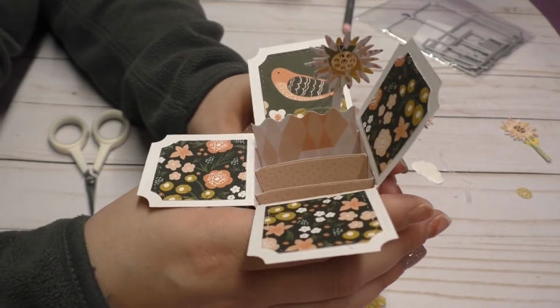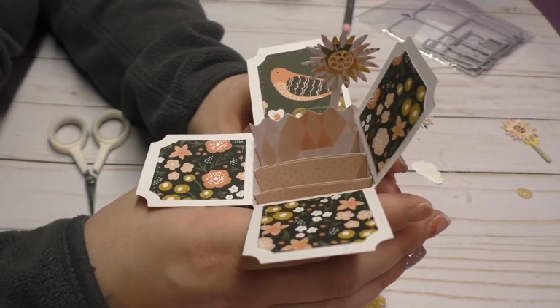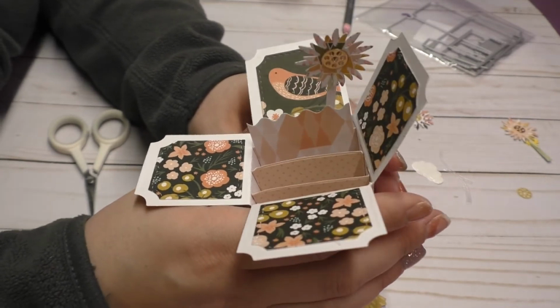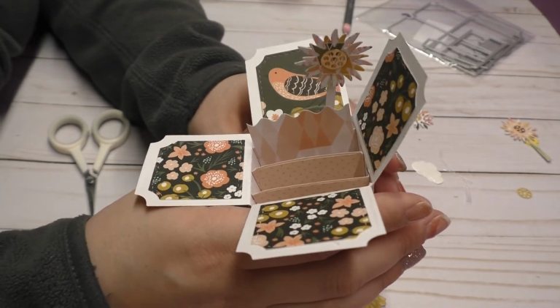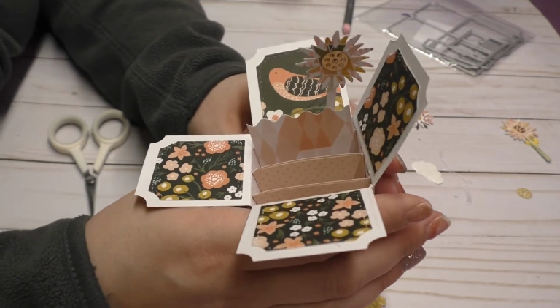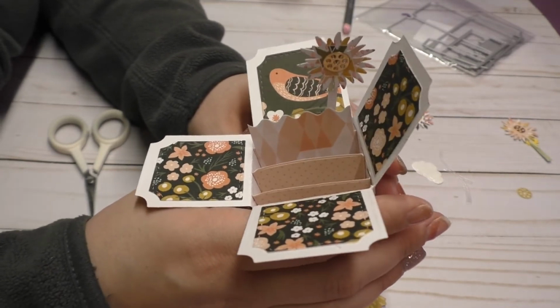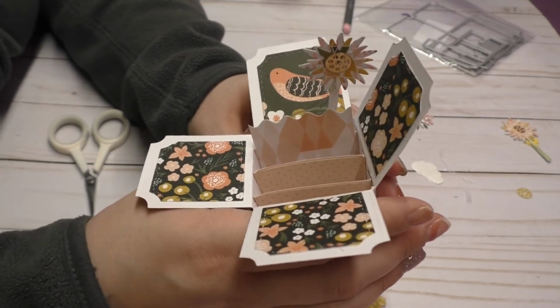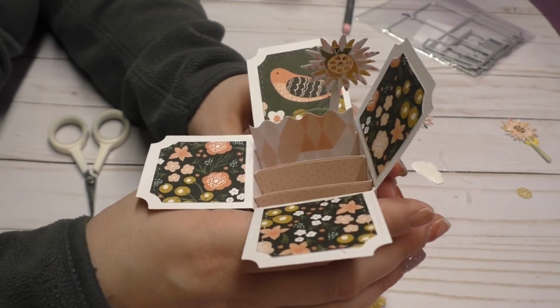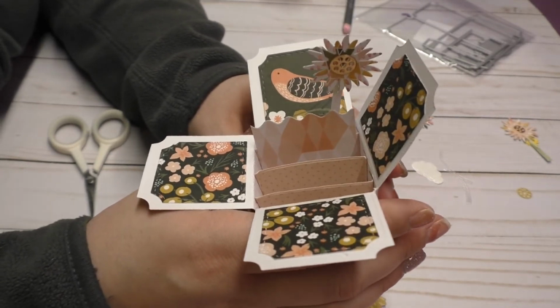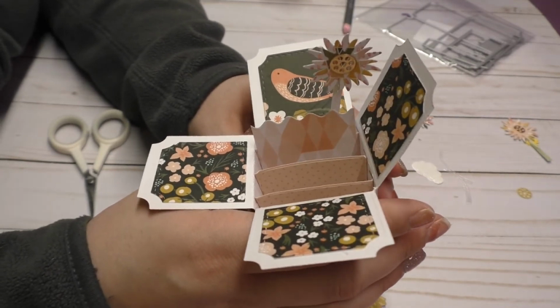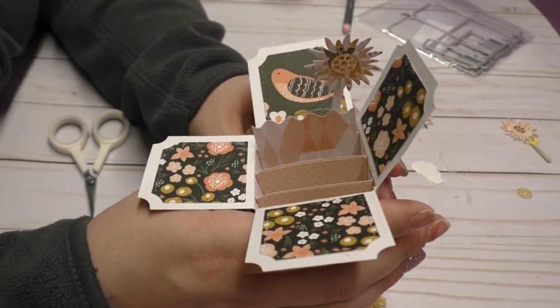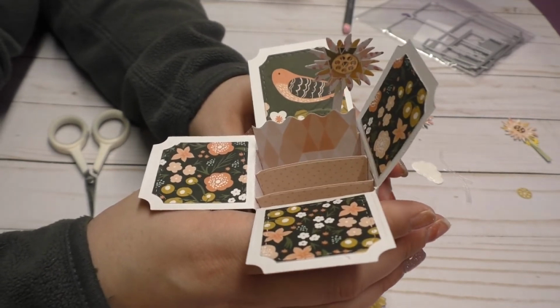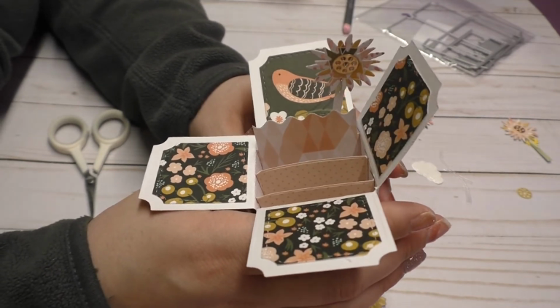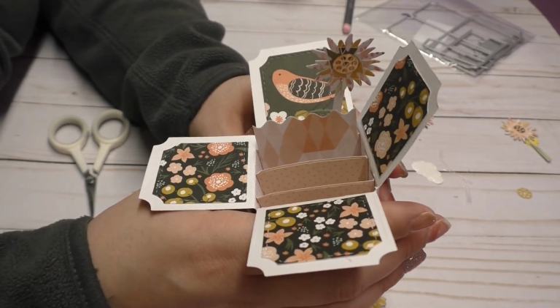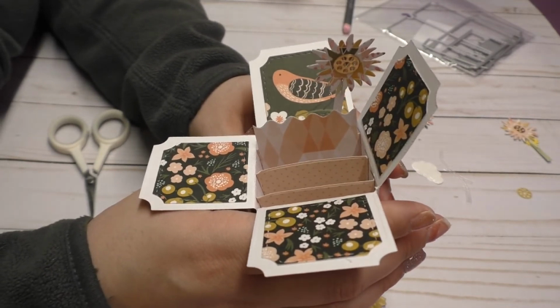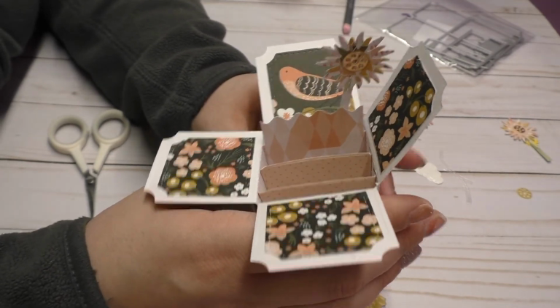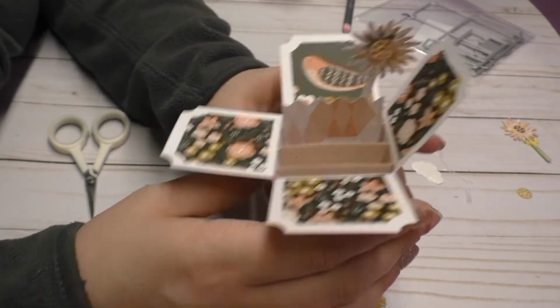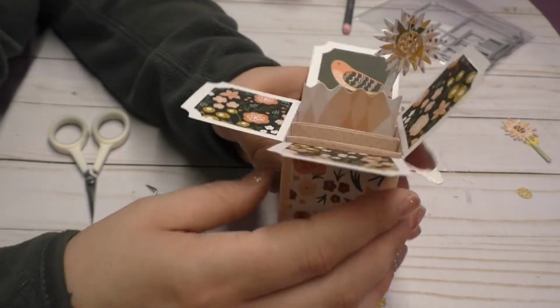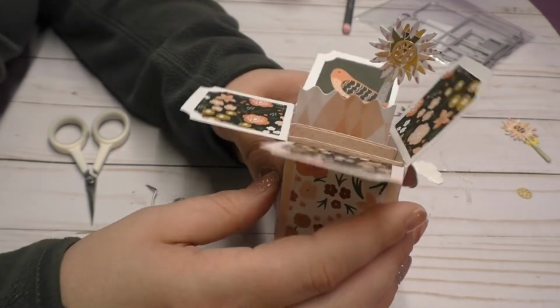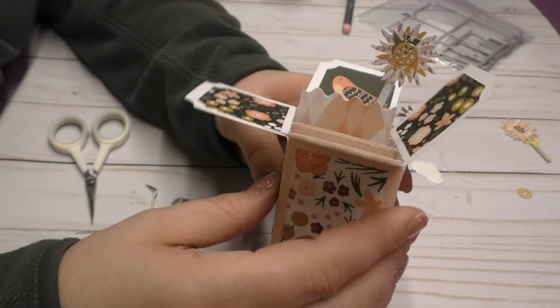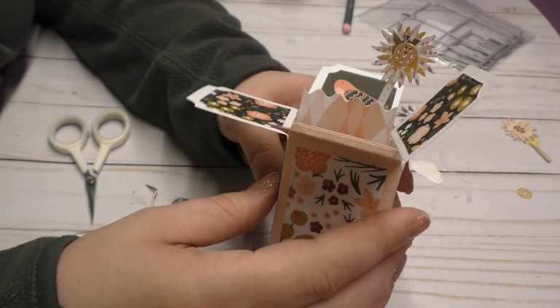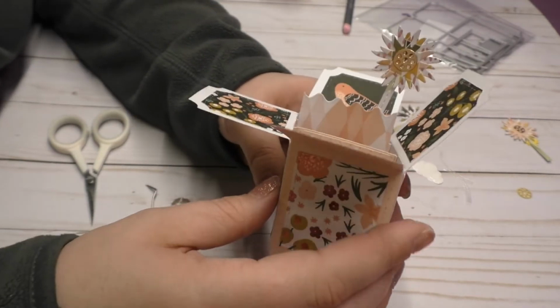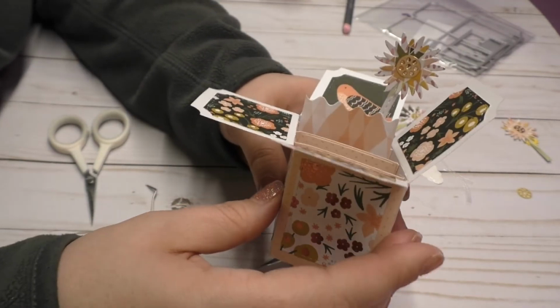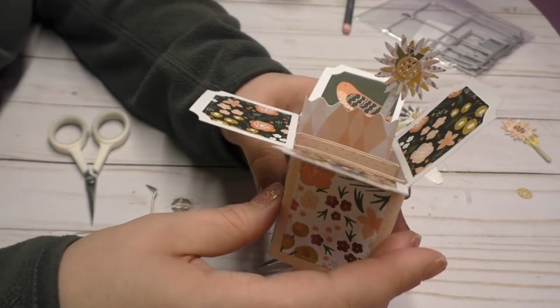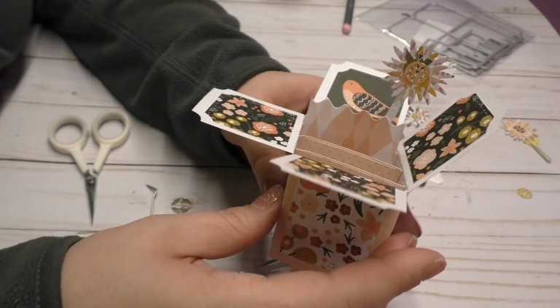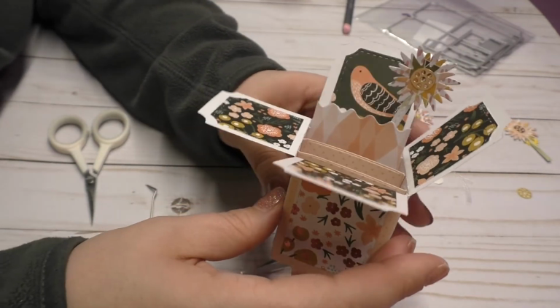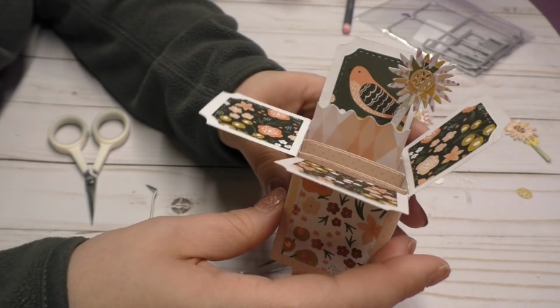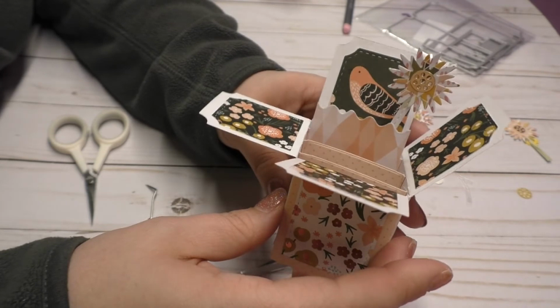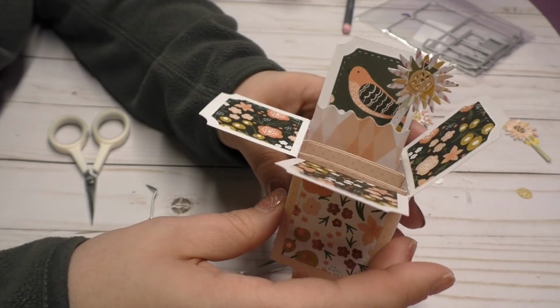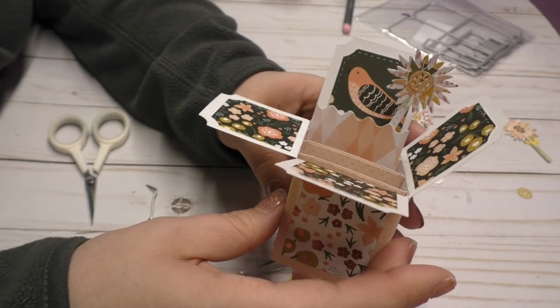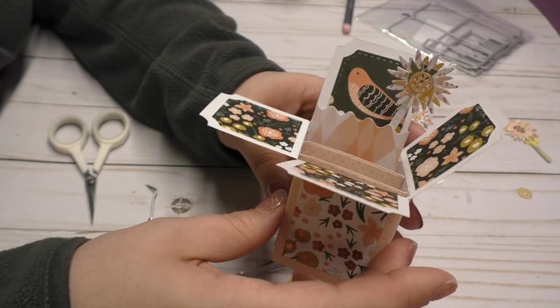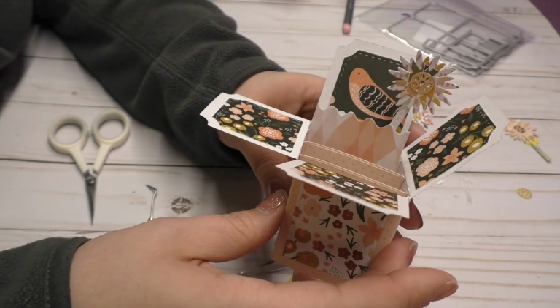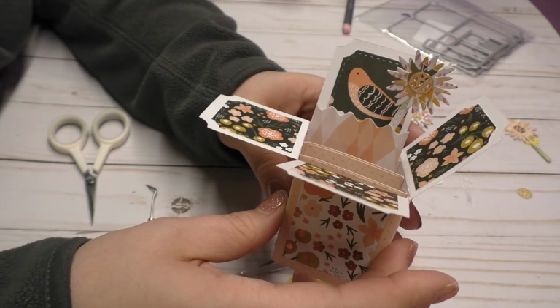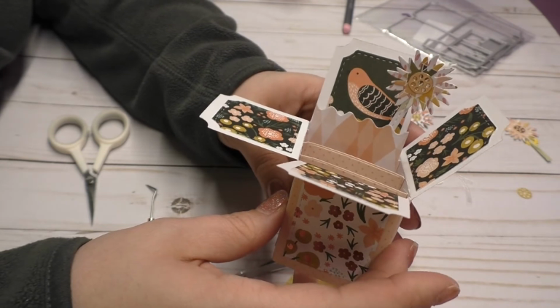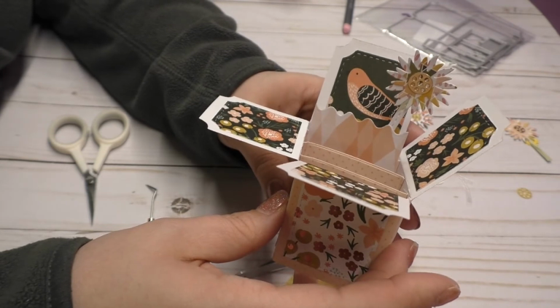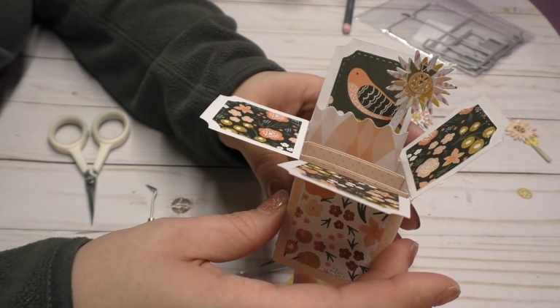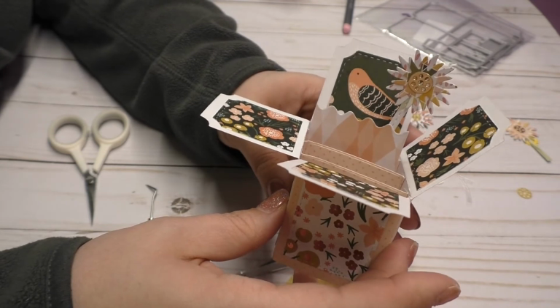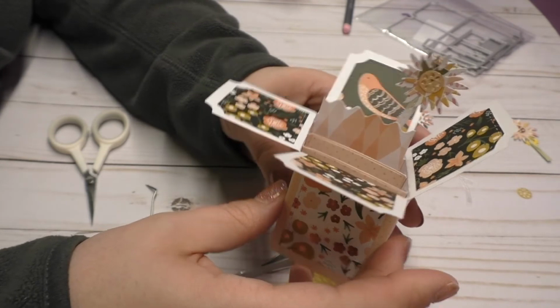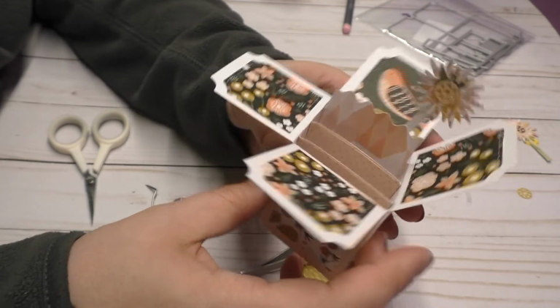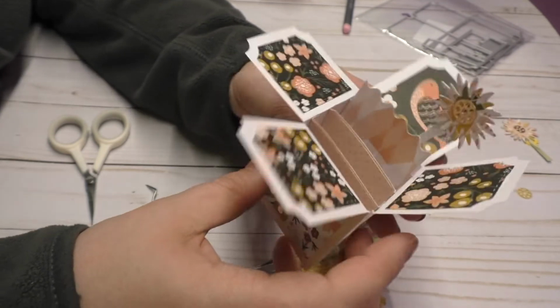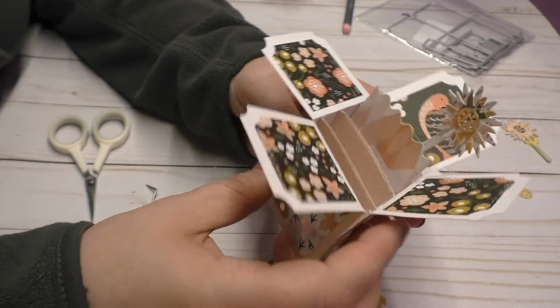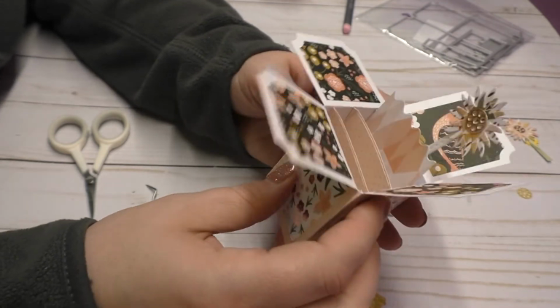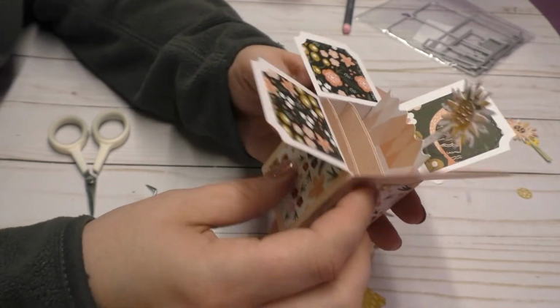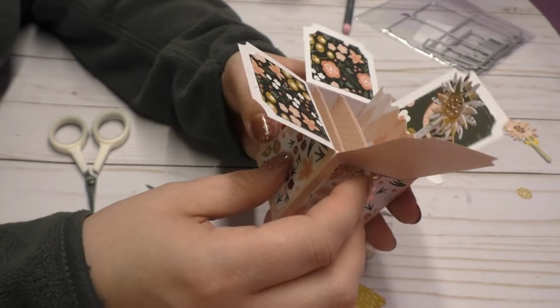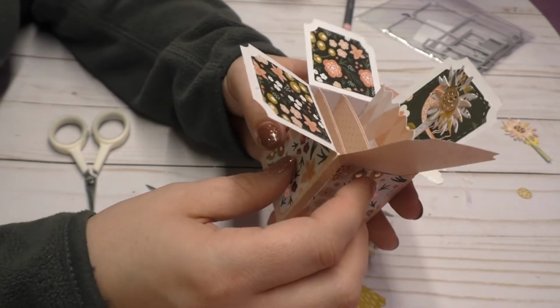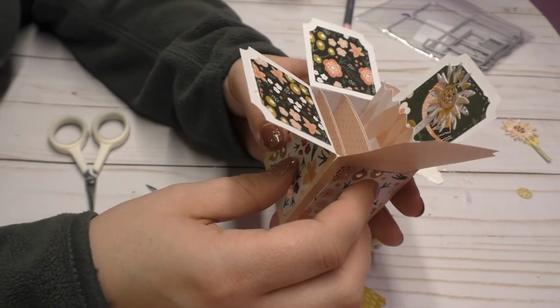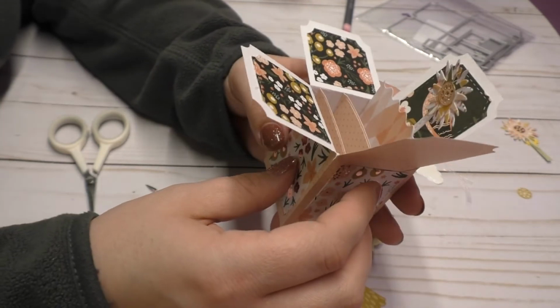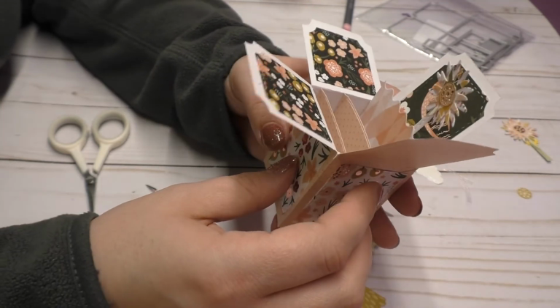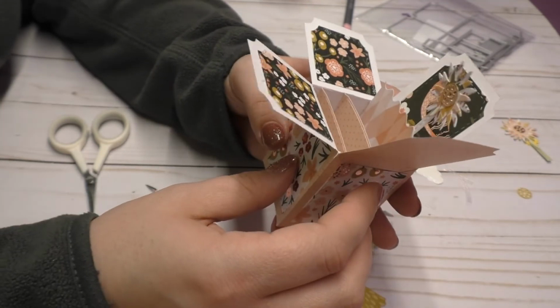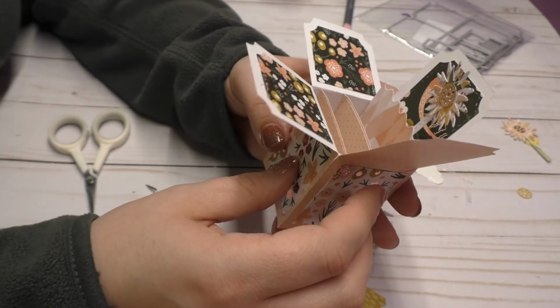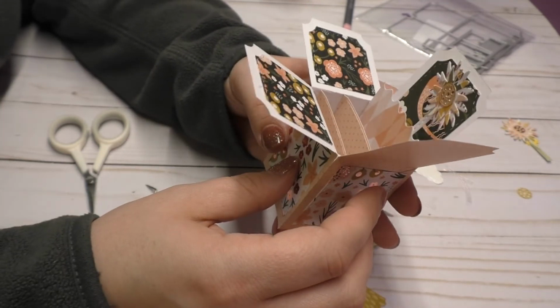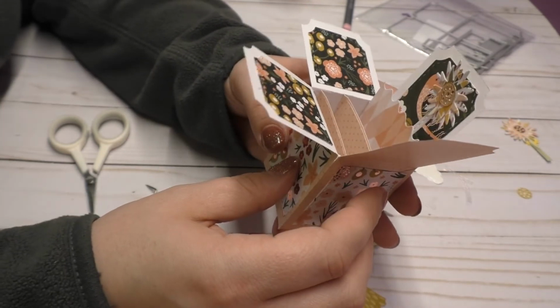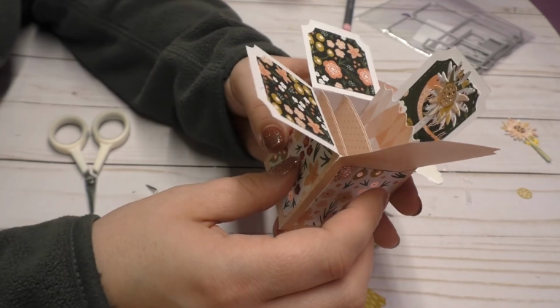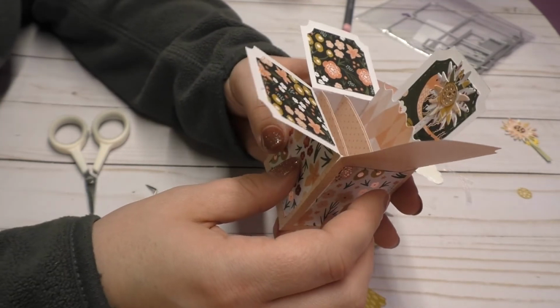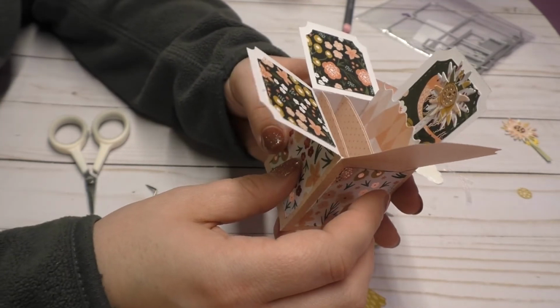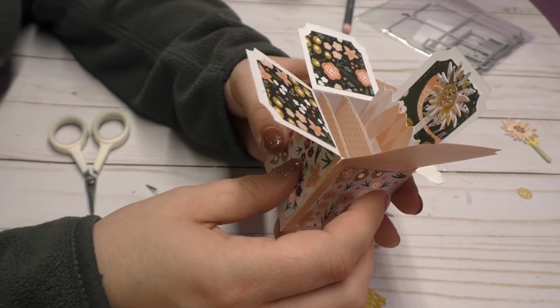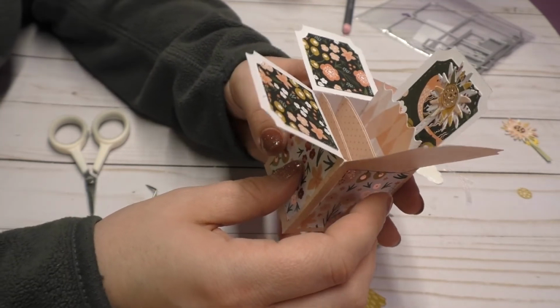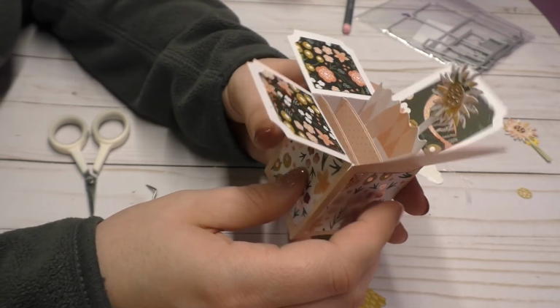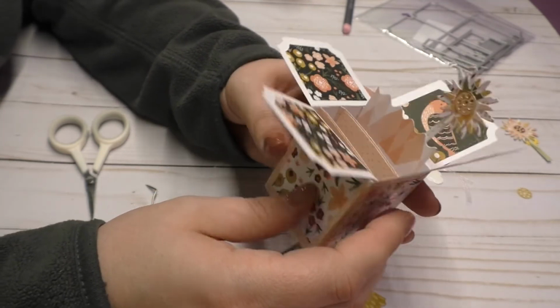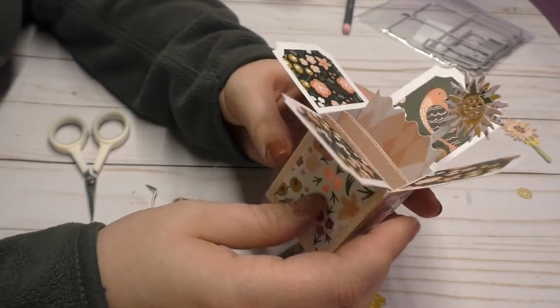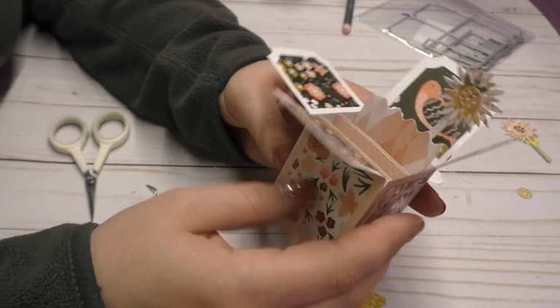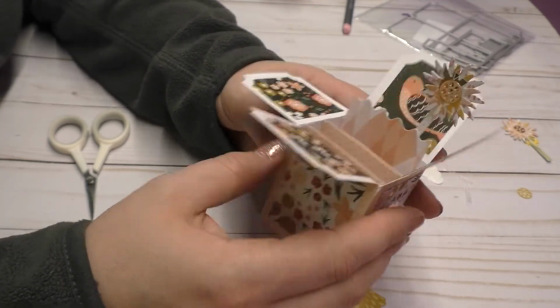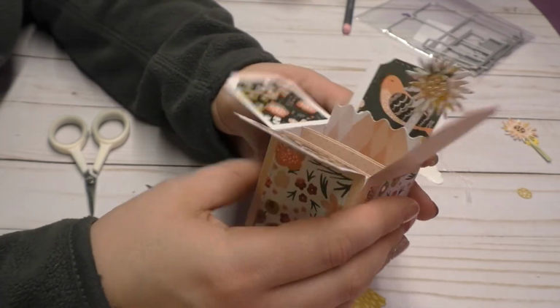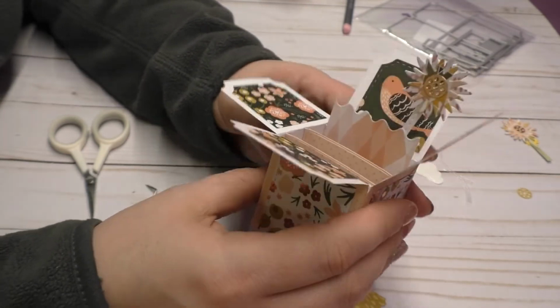And the good thing about this is that it collapses — you can push it close to put pressure on it and then it still opens back up. So this is what we have so far. Looks really cute.